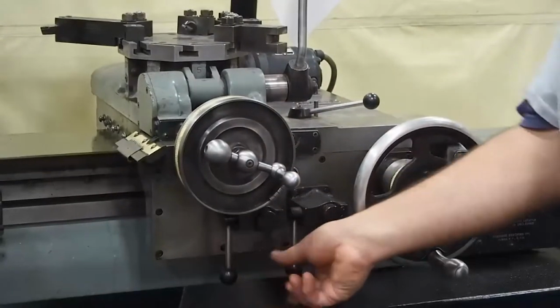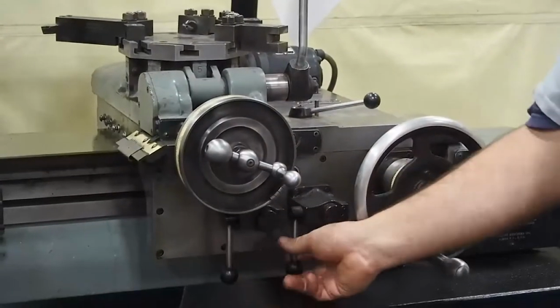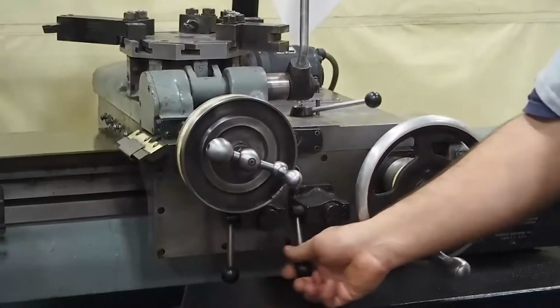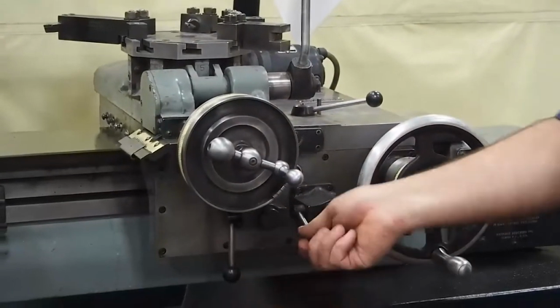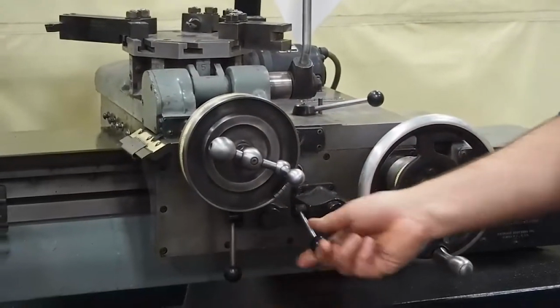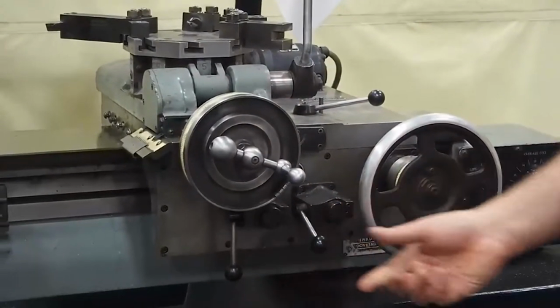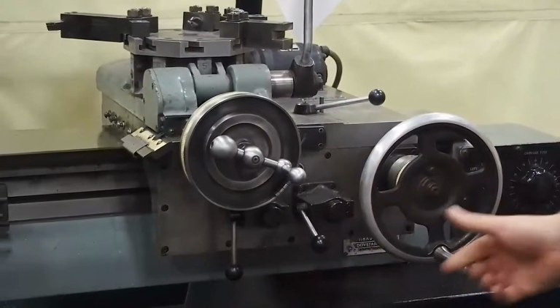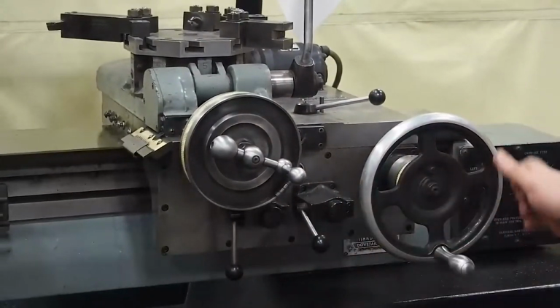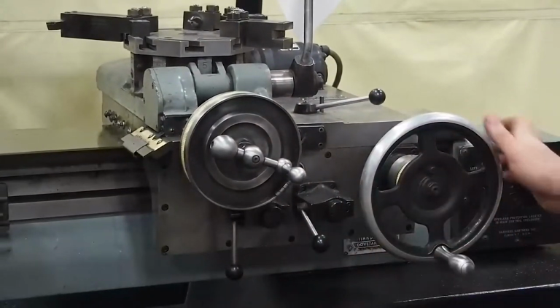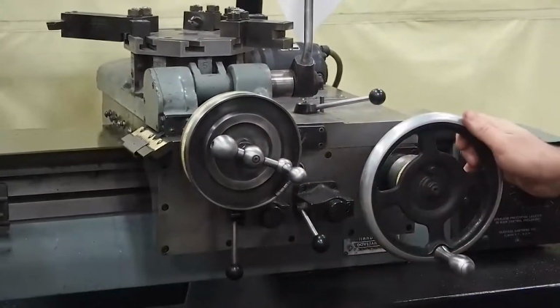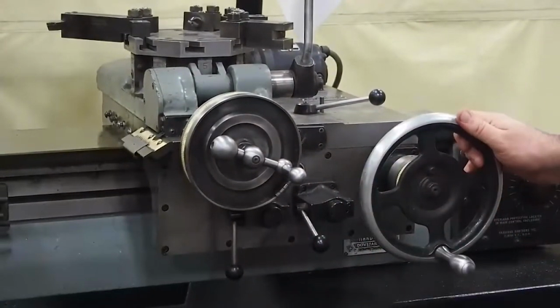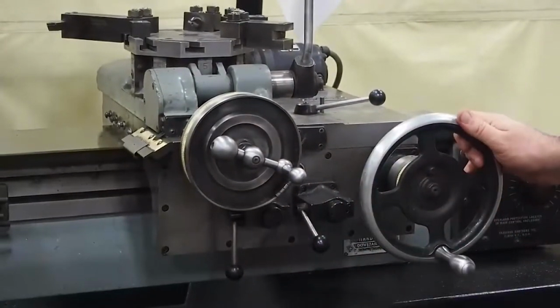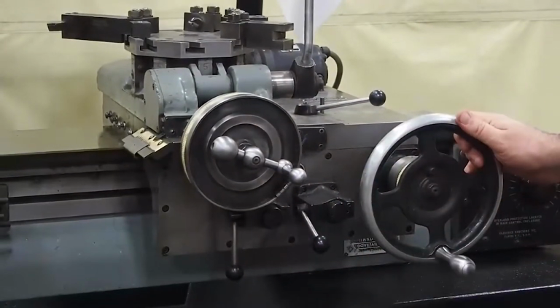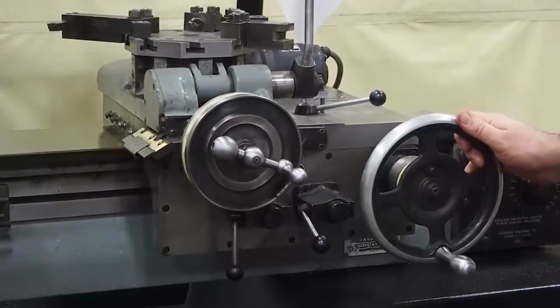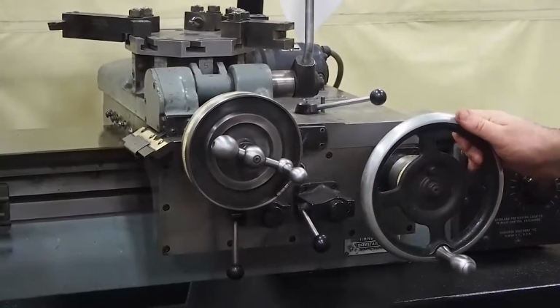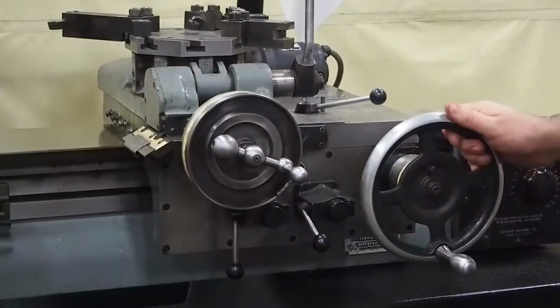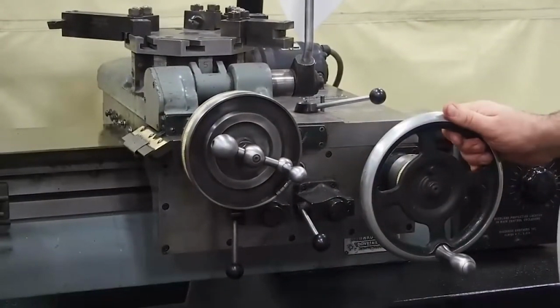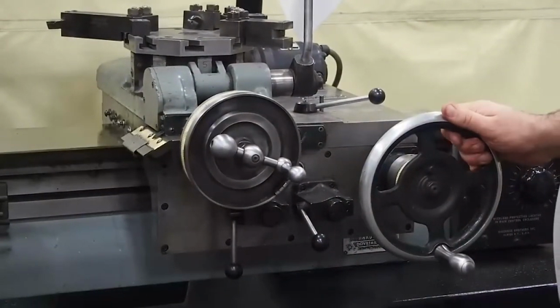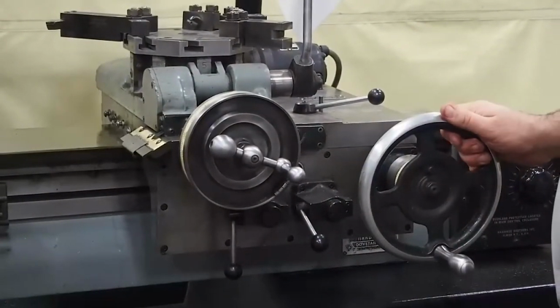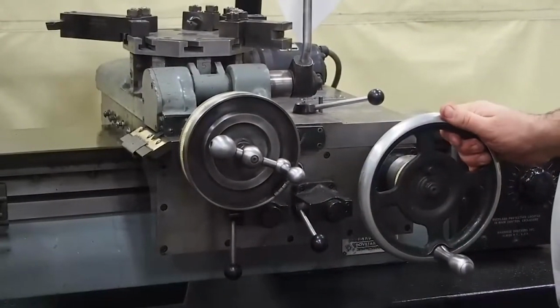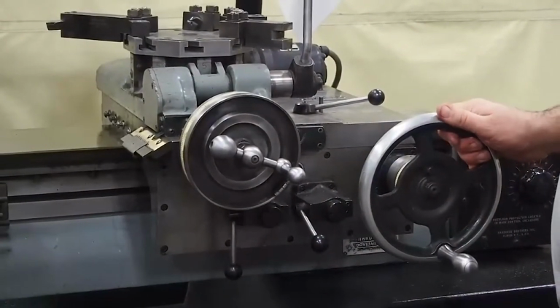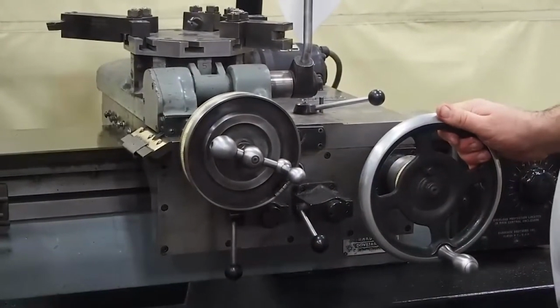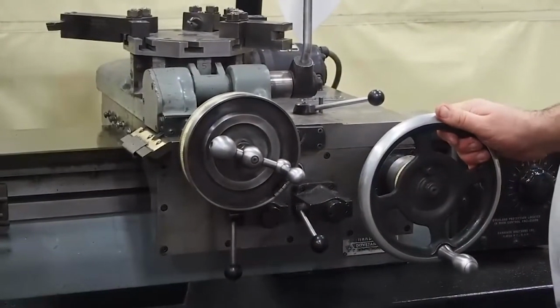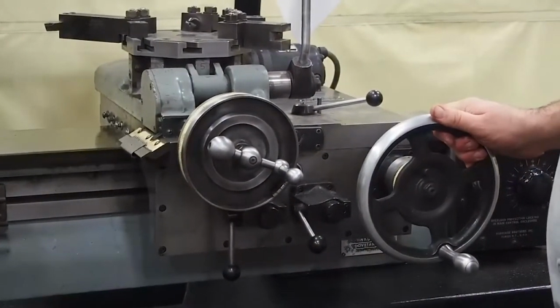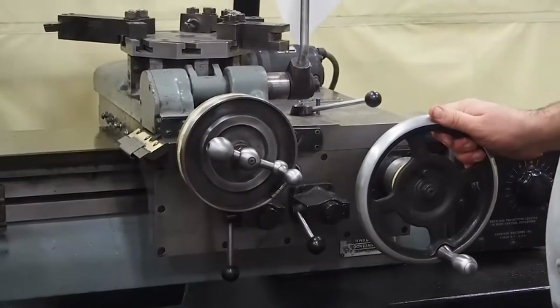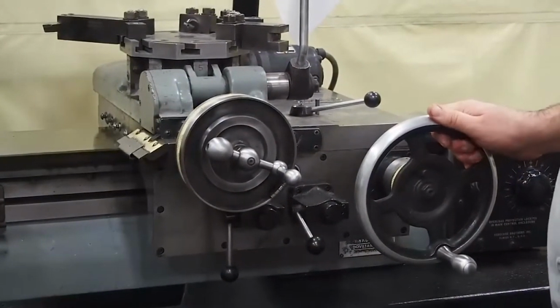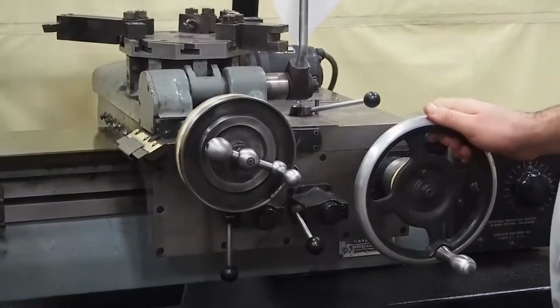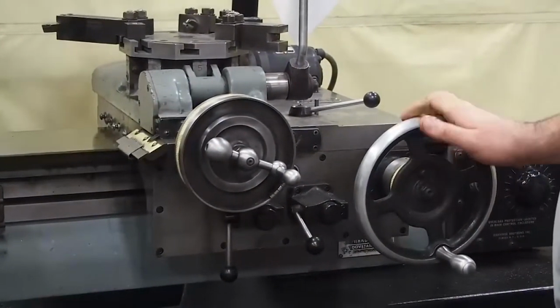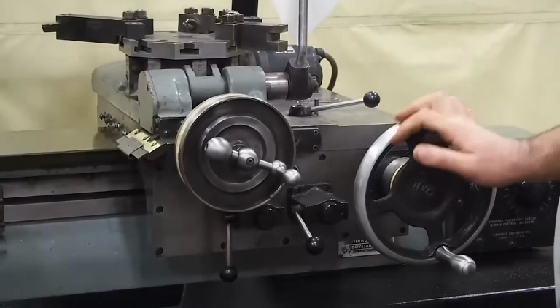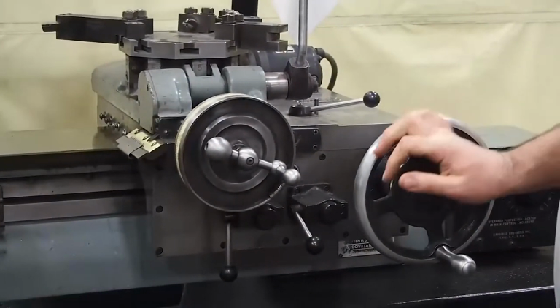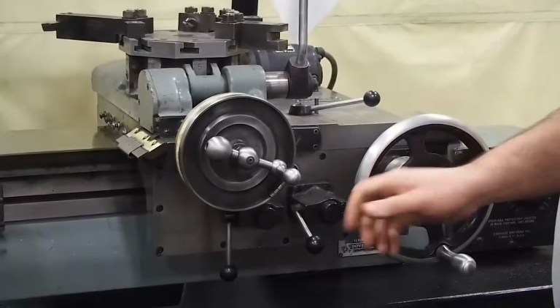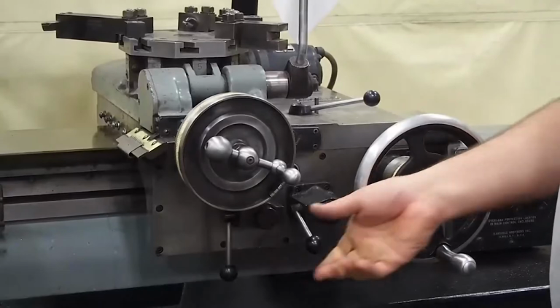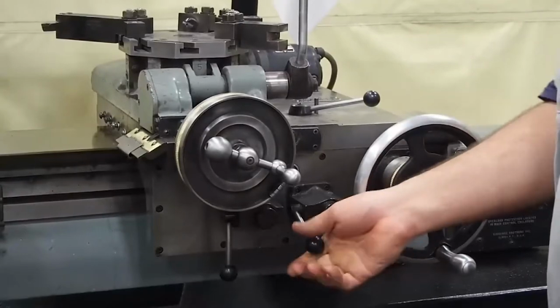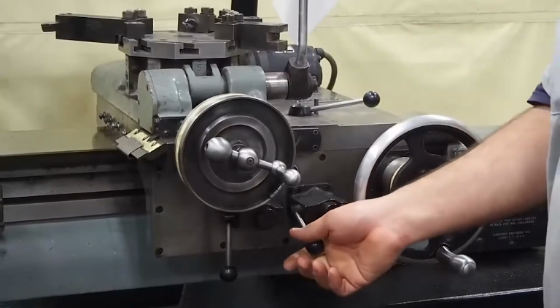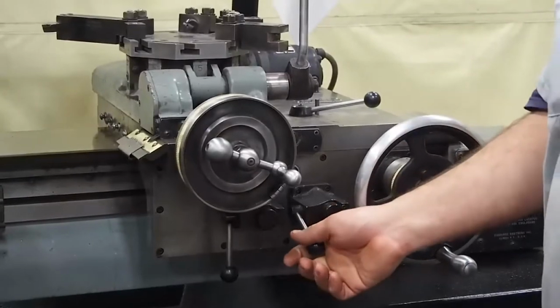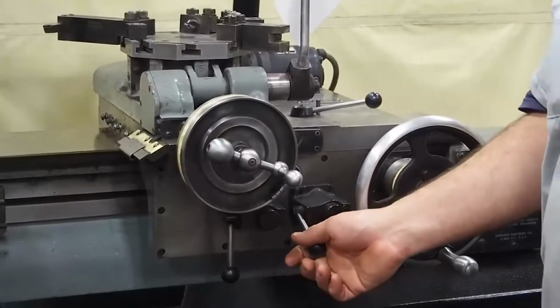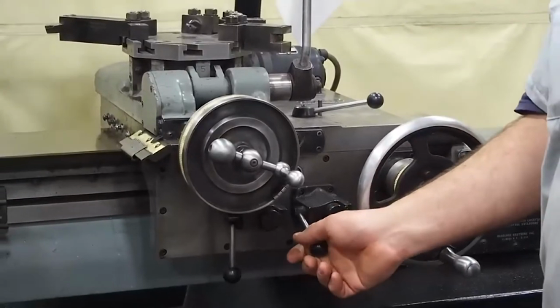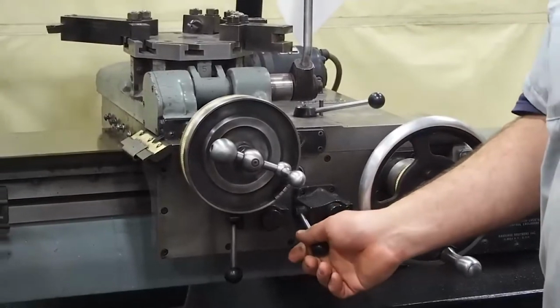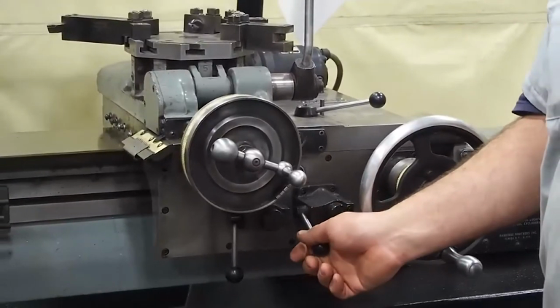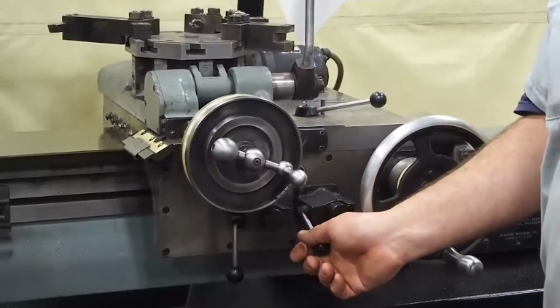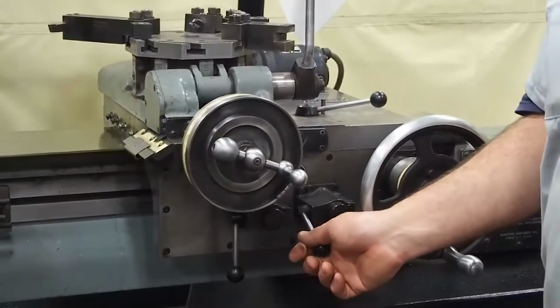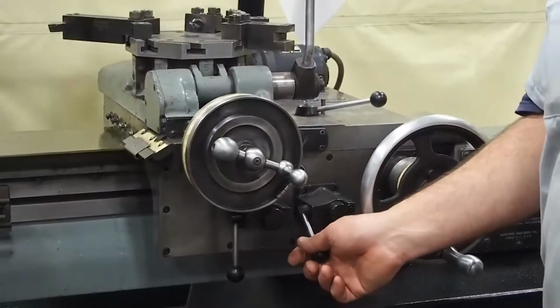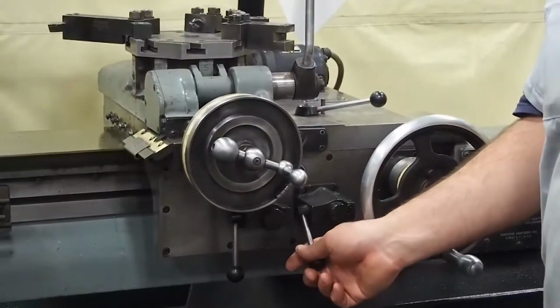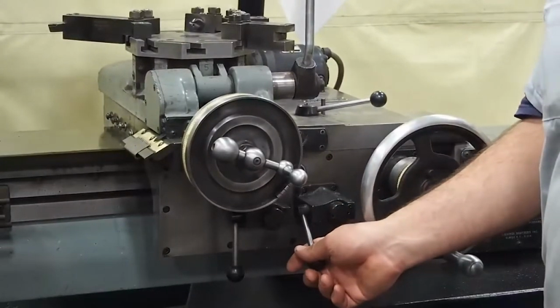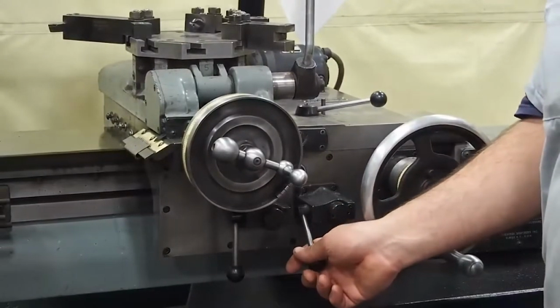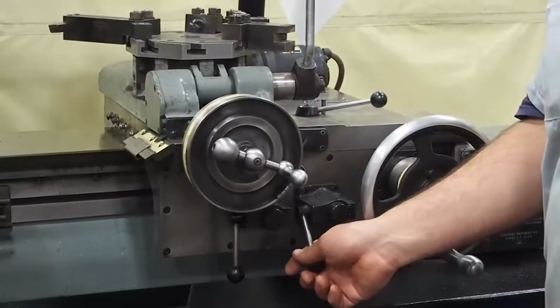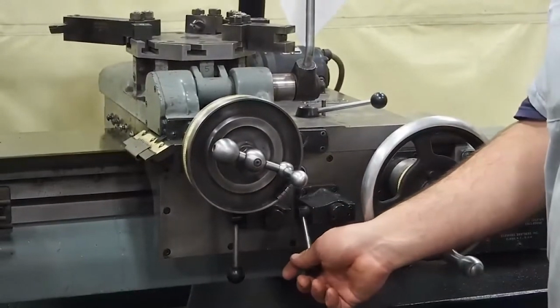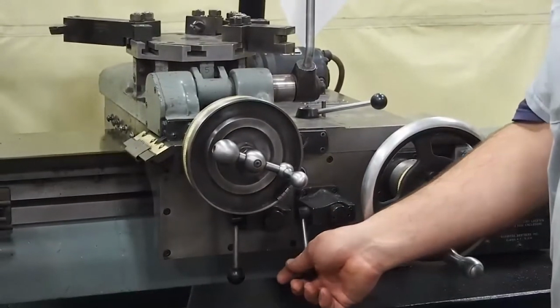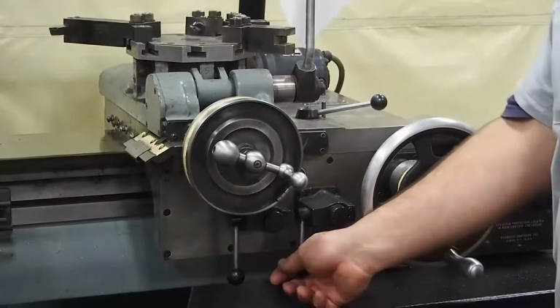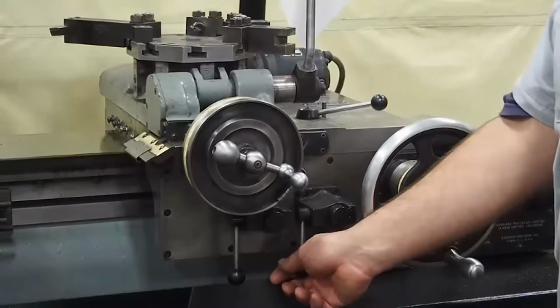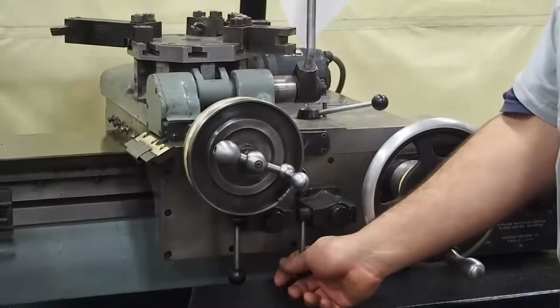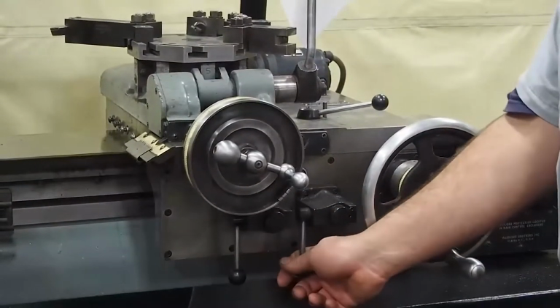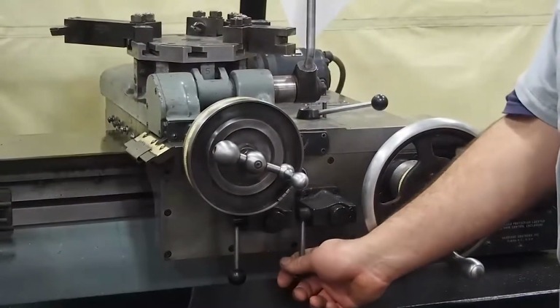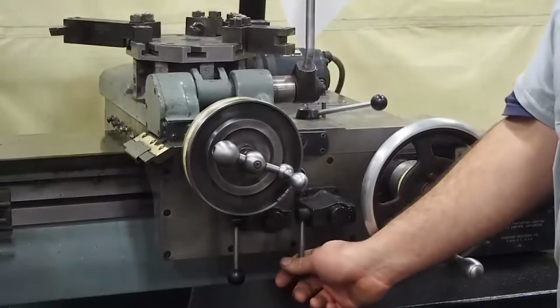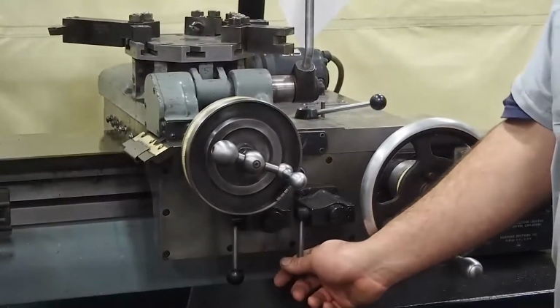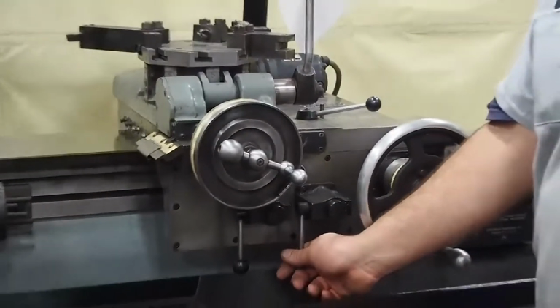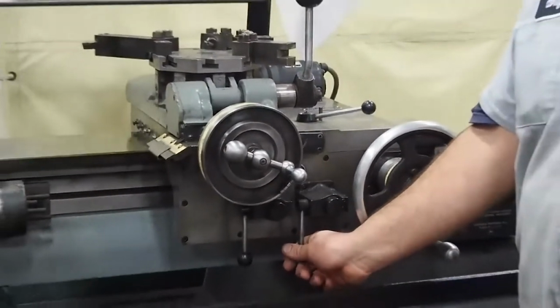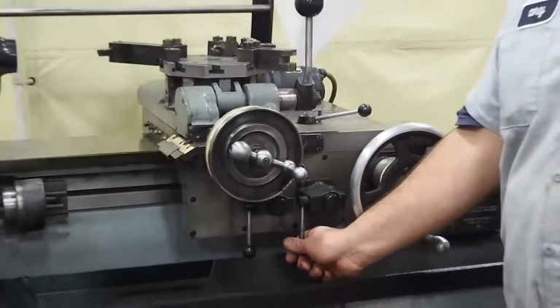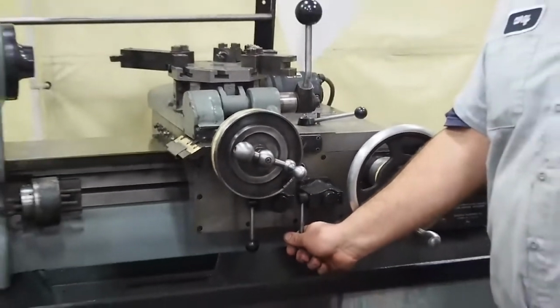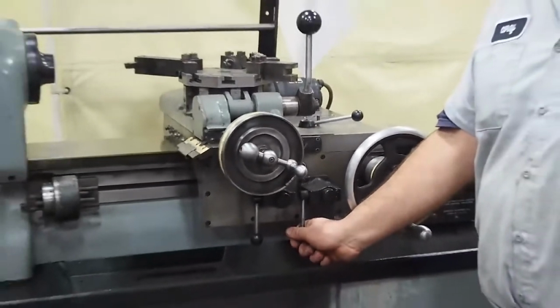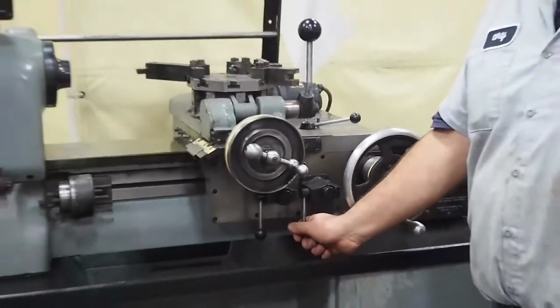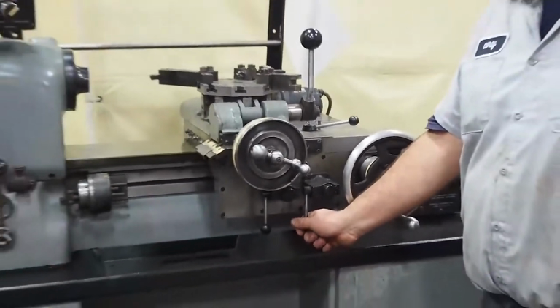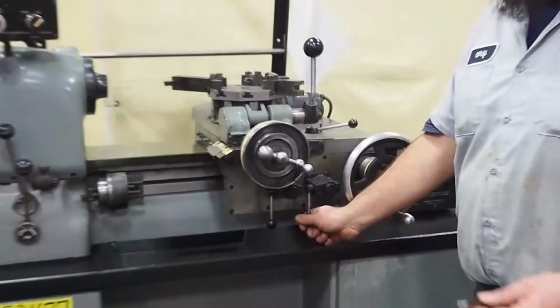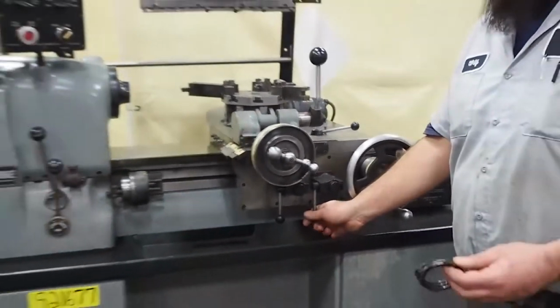Same with the other feed — it's tight, but you can't overcut it. These are not meant for hogging material. This is for a light operation machine.